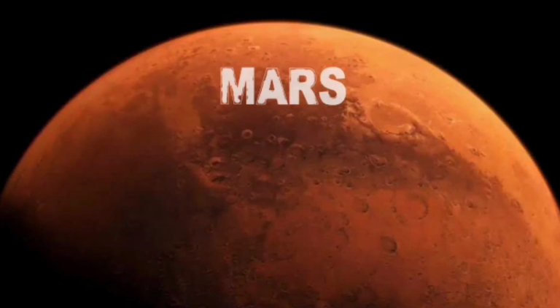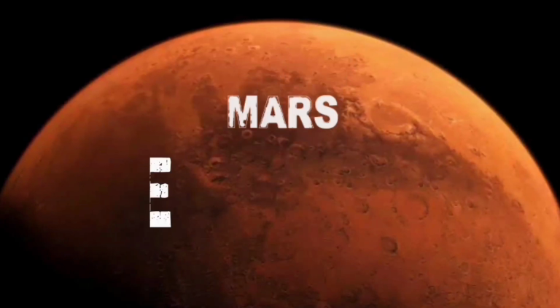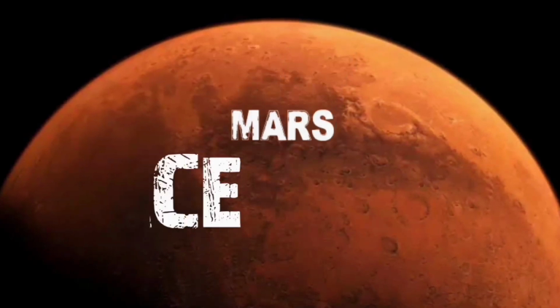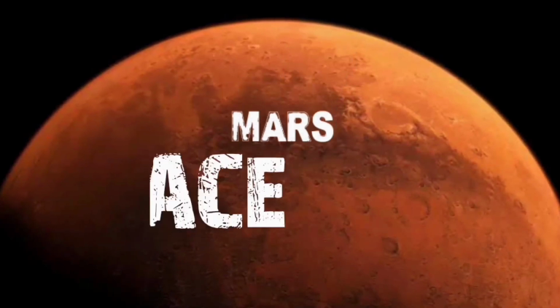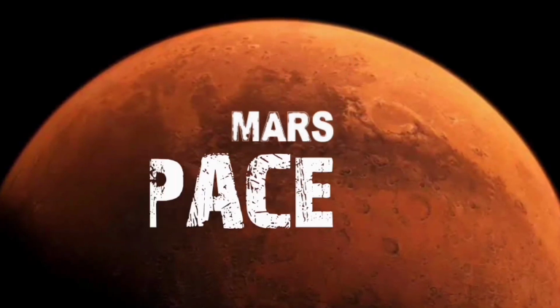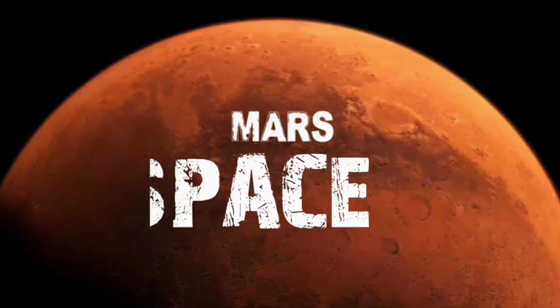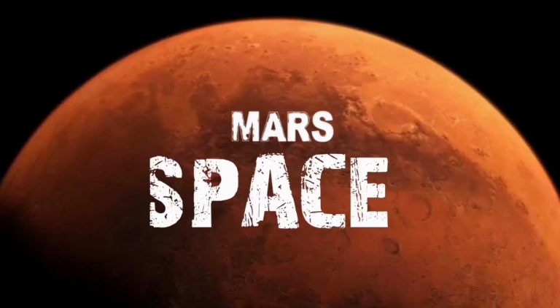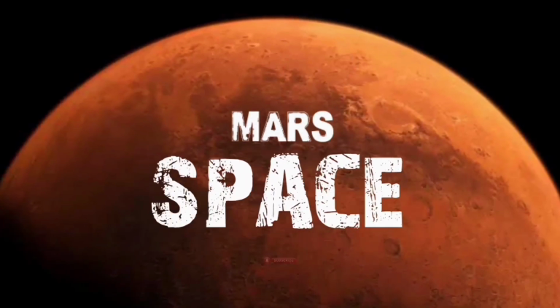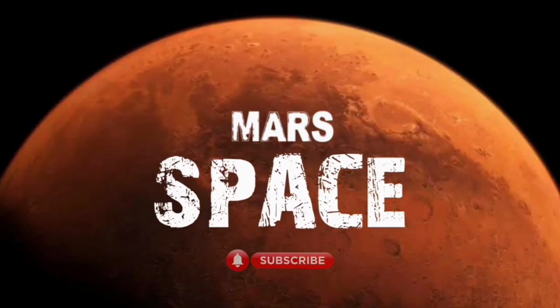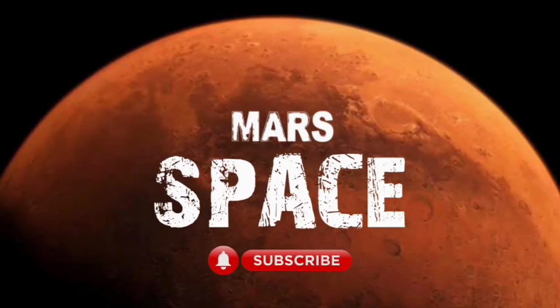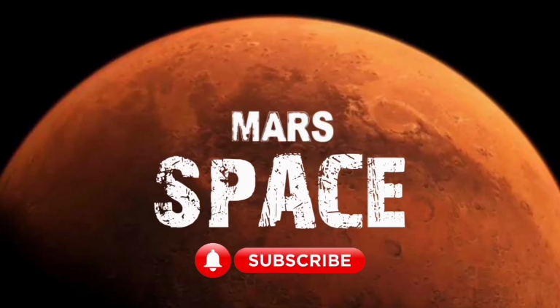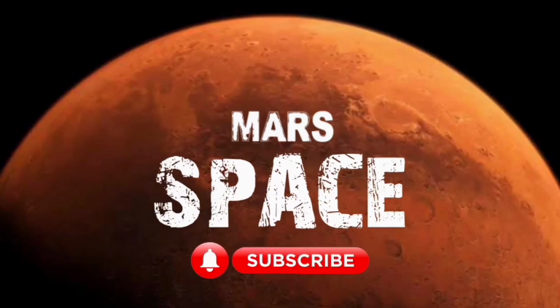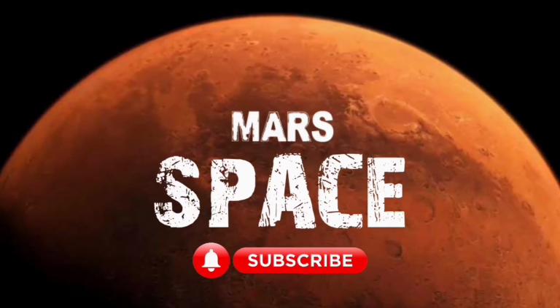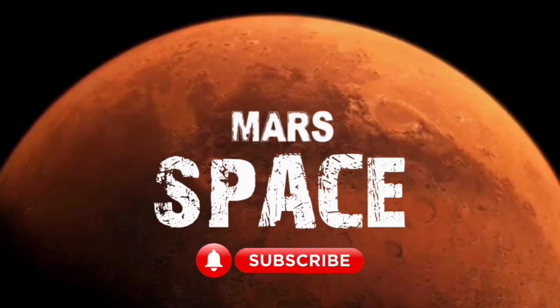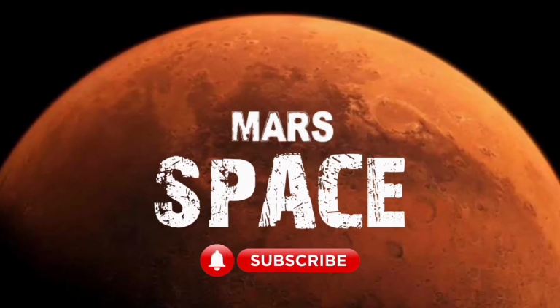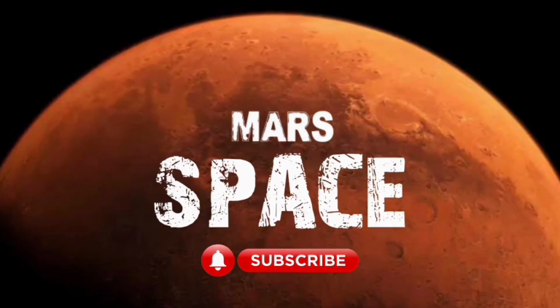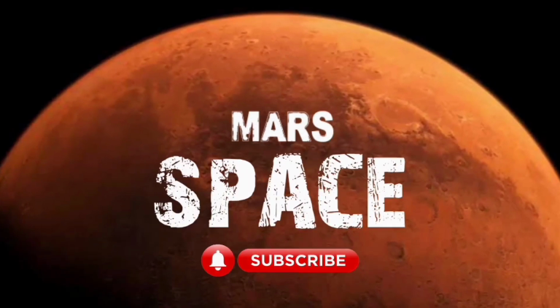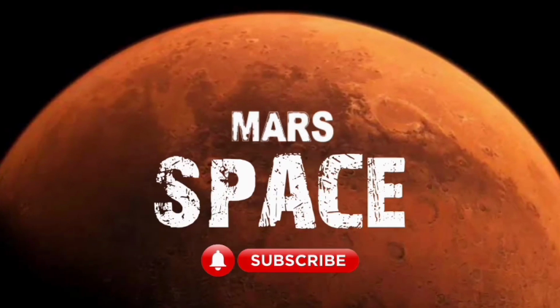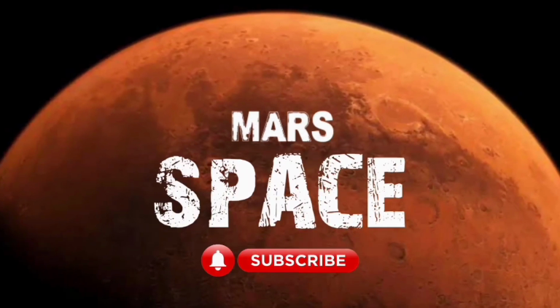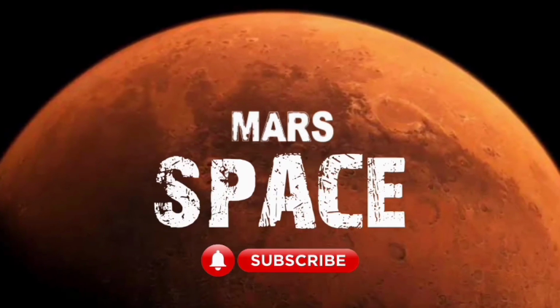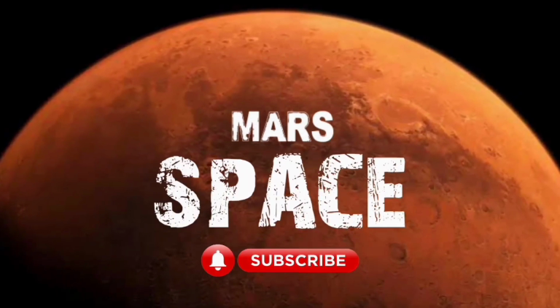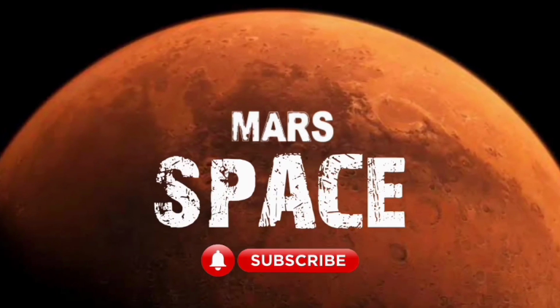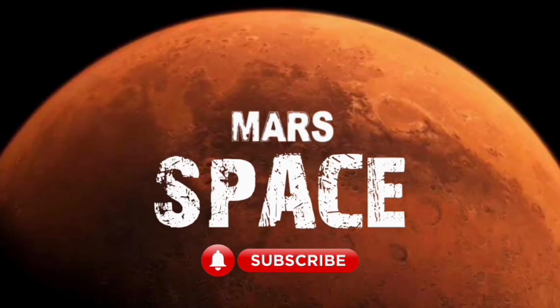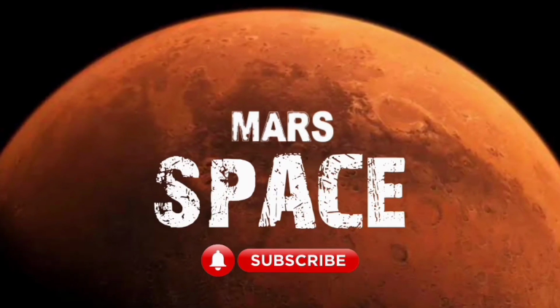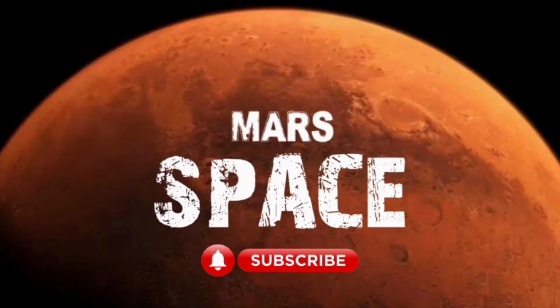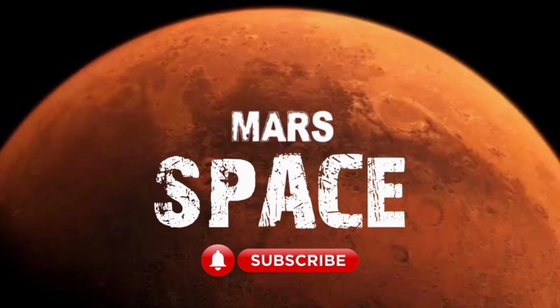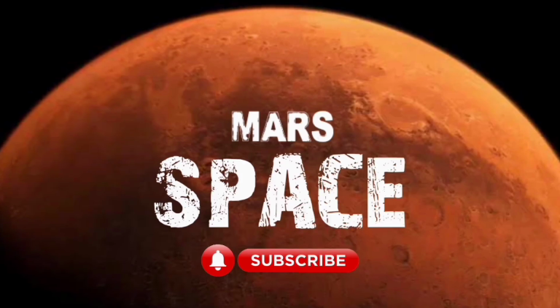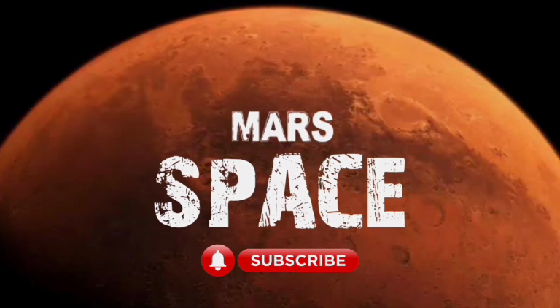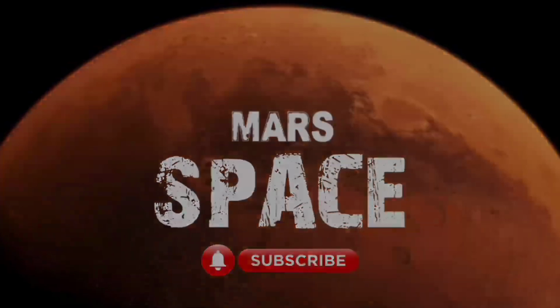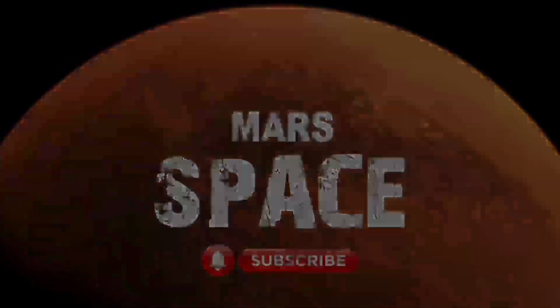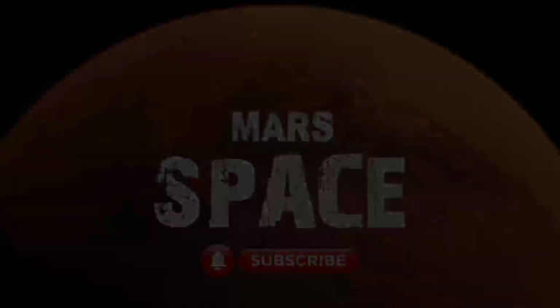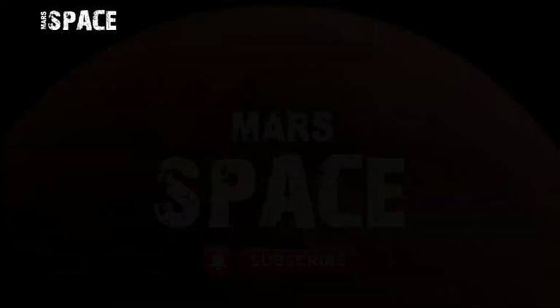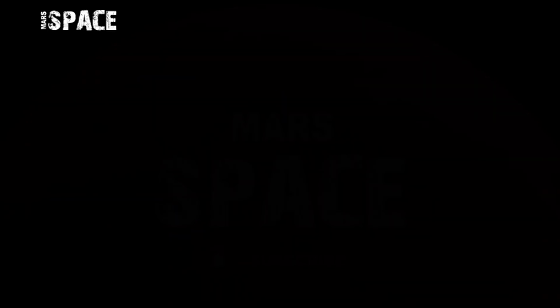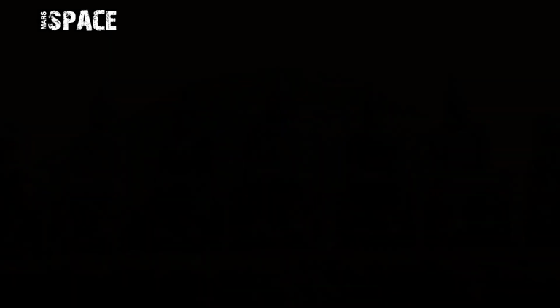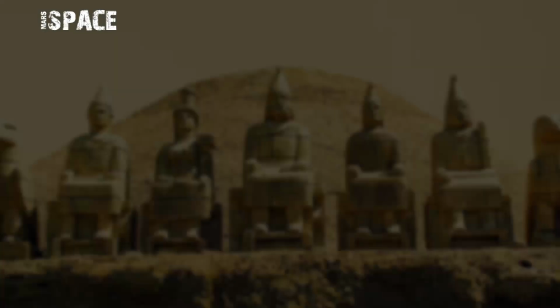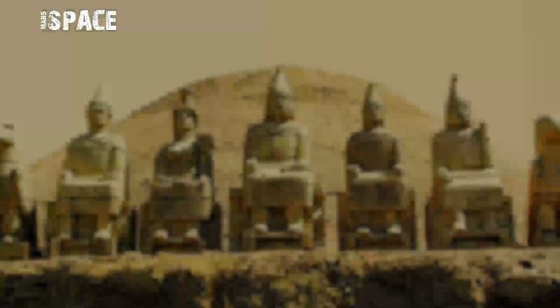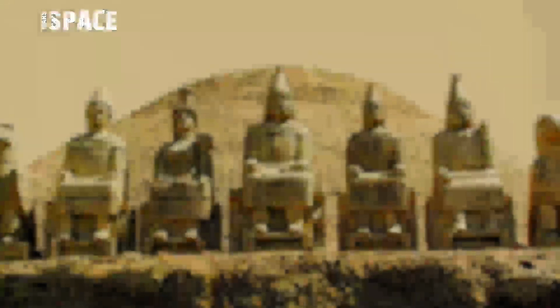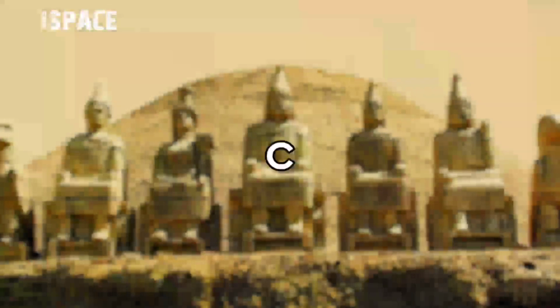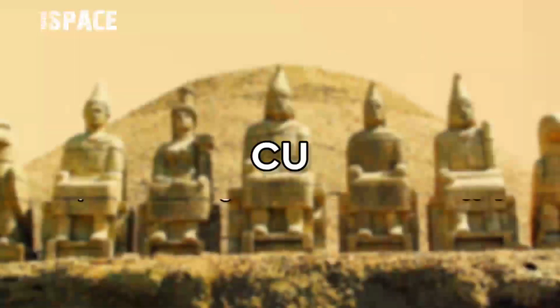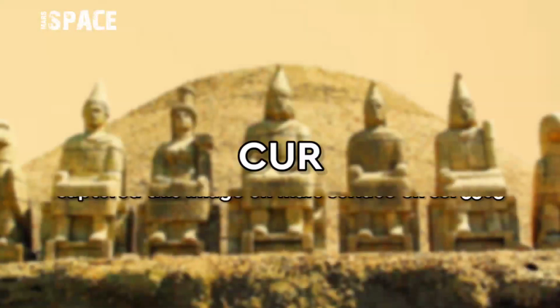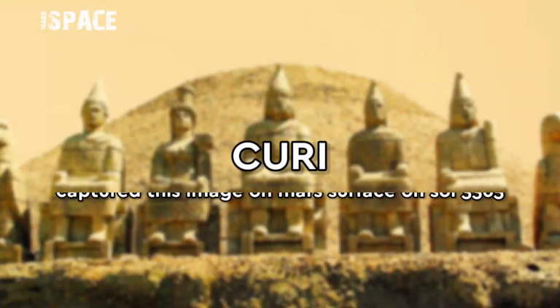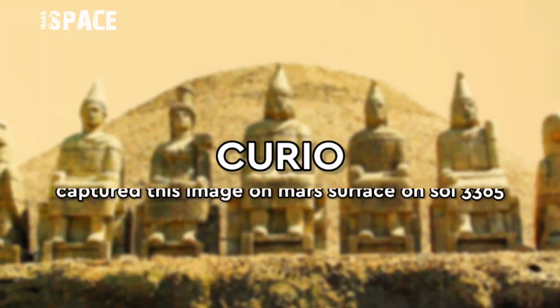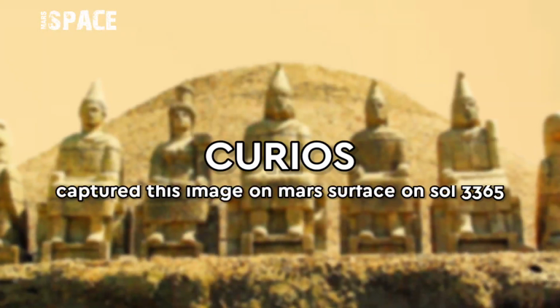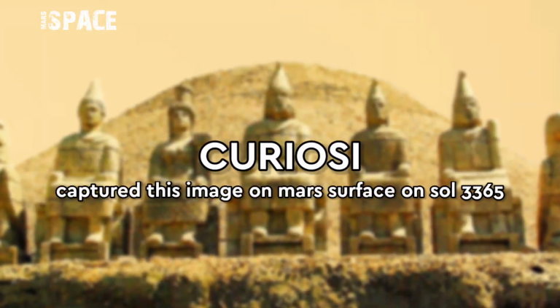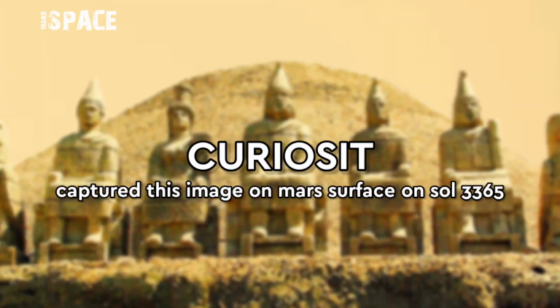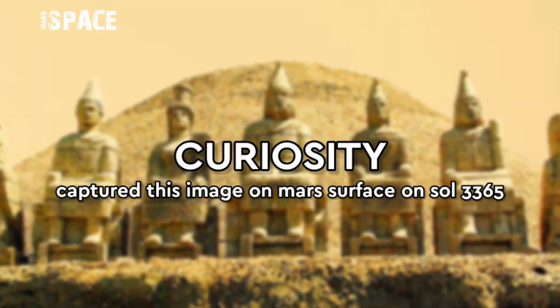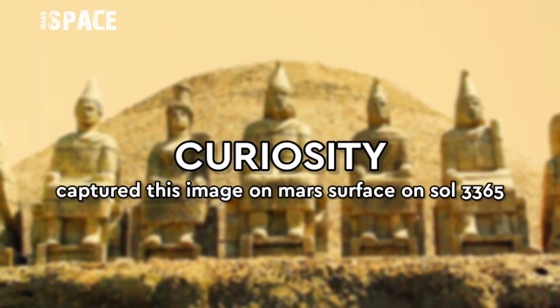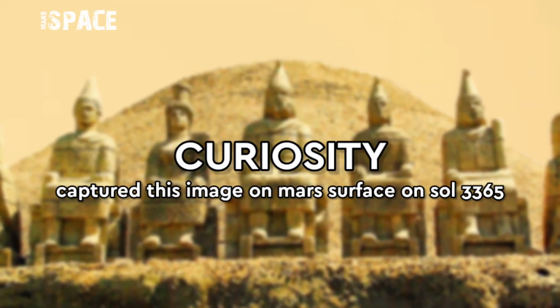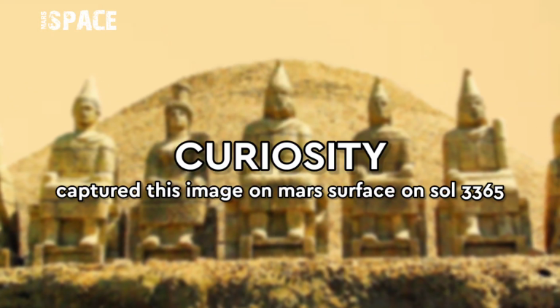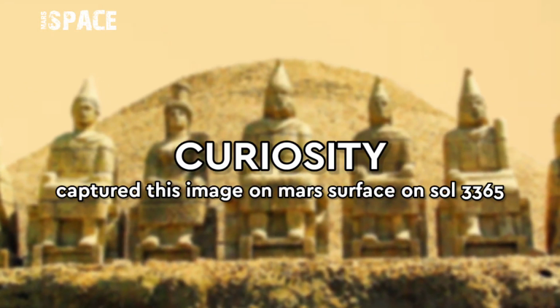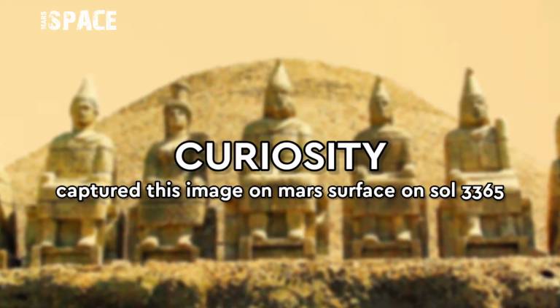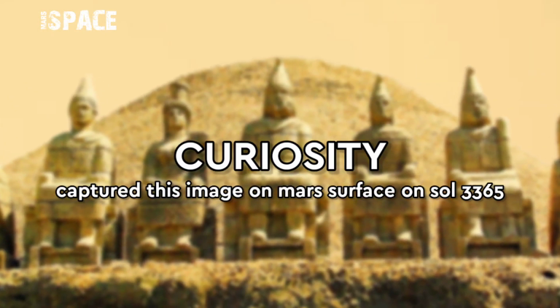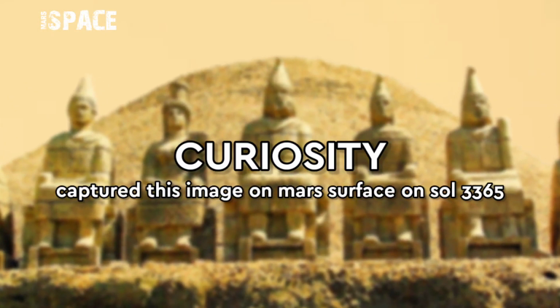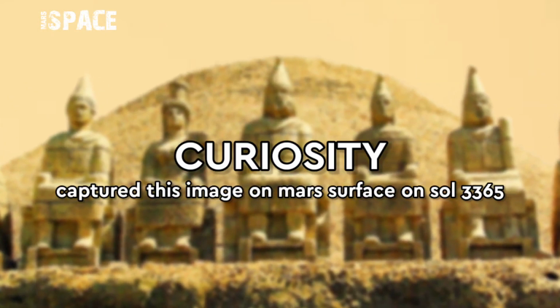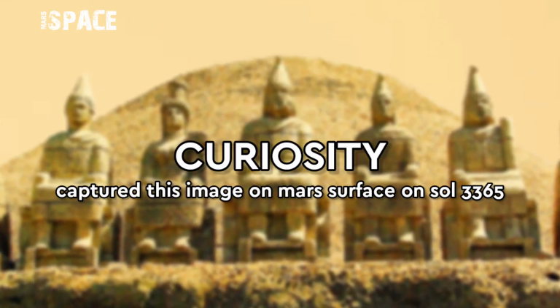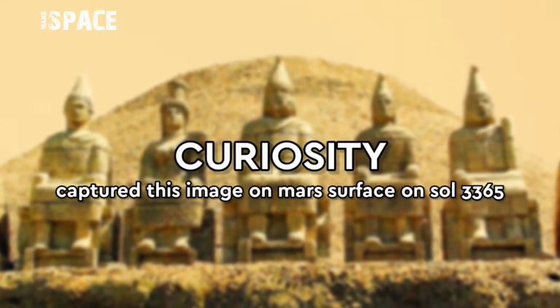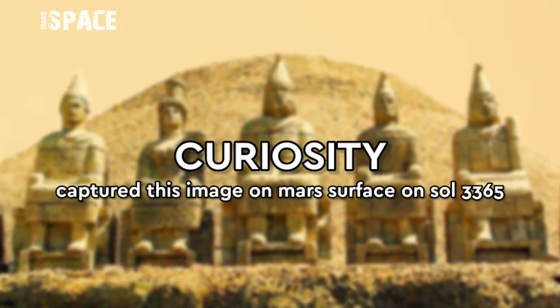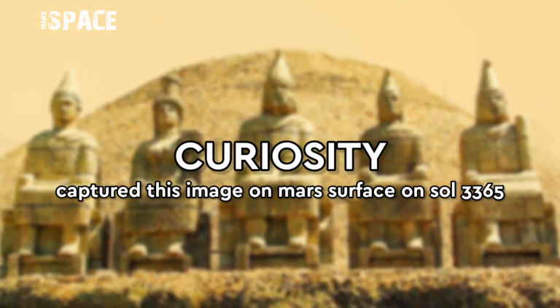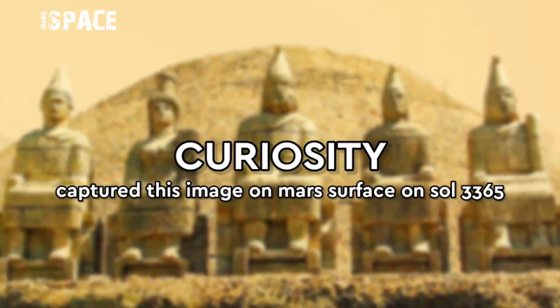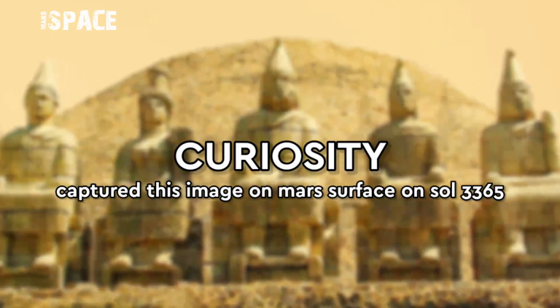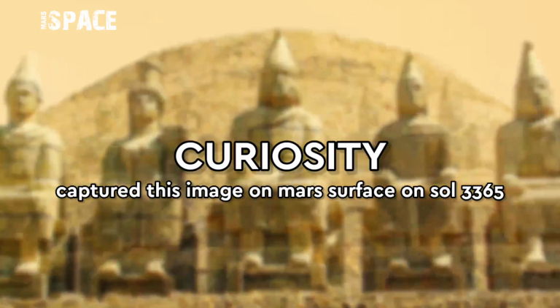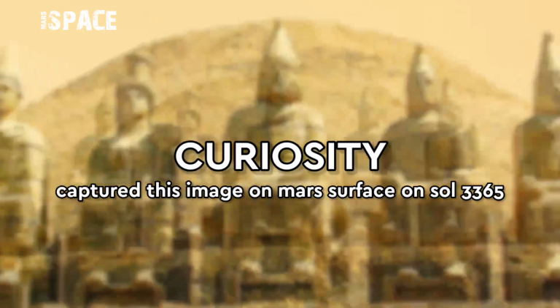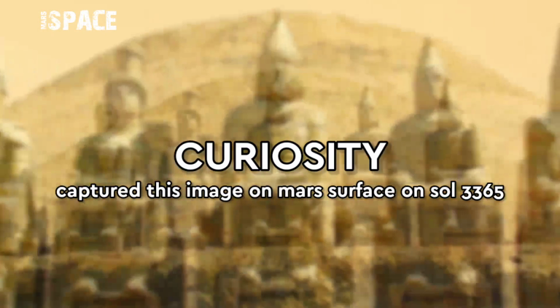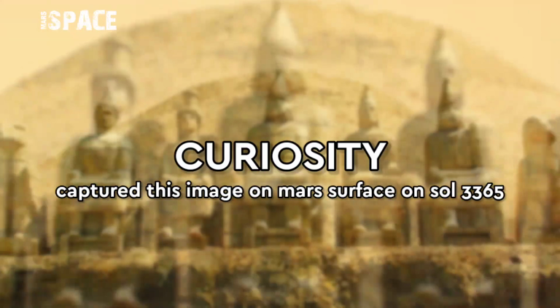Hi my dear friends, welcome back to our YouTube channel Mars Space. For more updates, hit the bell icon with thumbs up and please watch till the end.